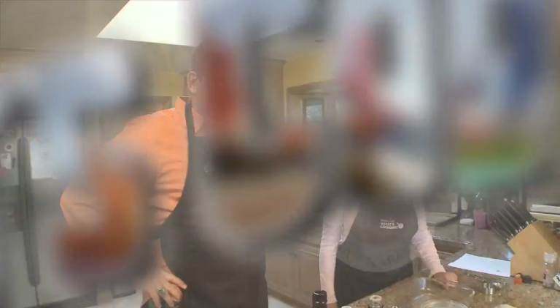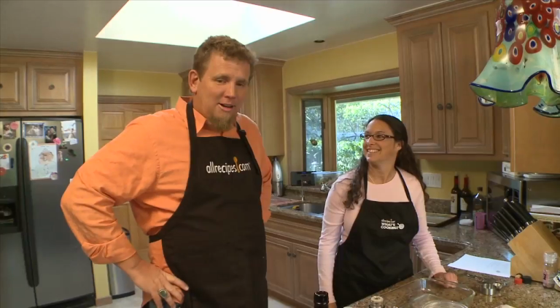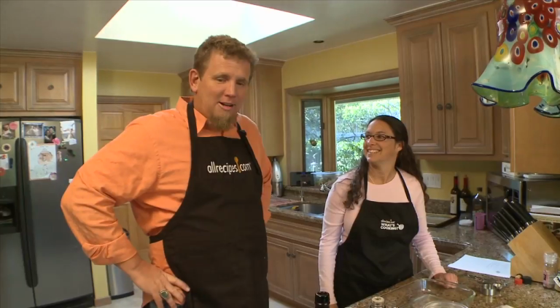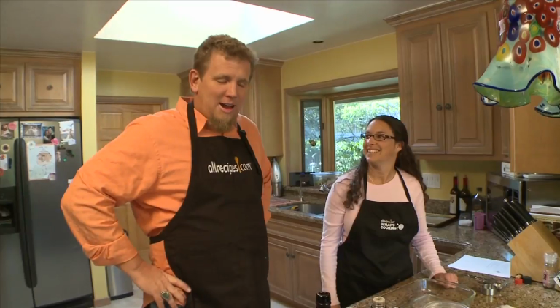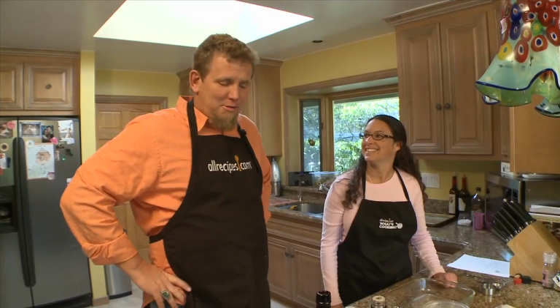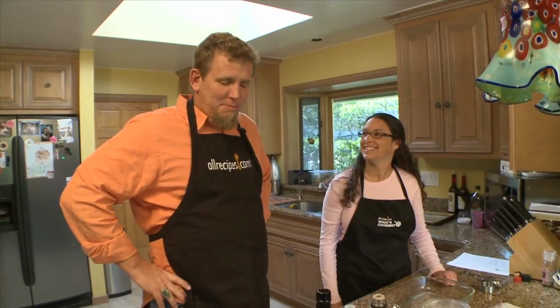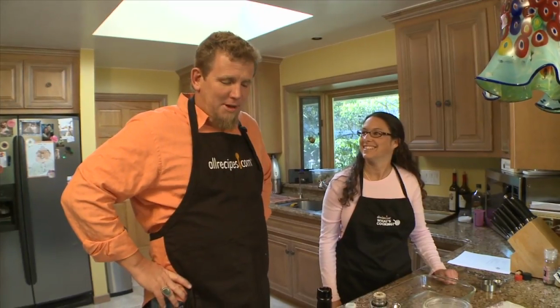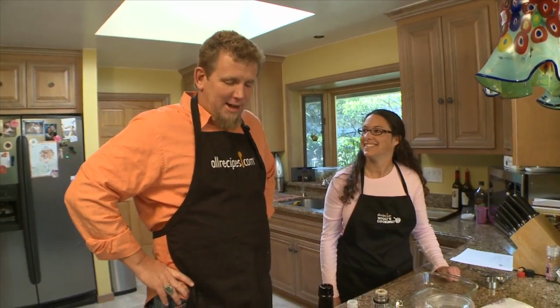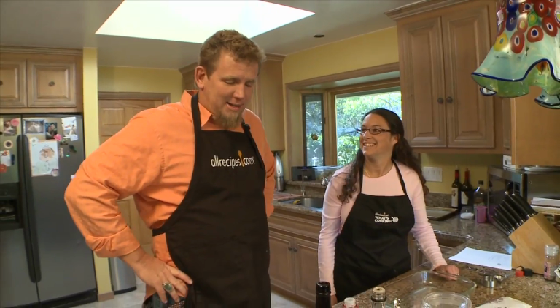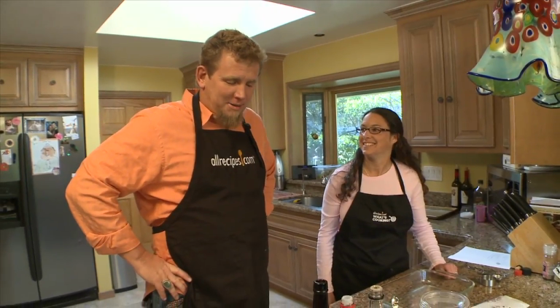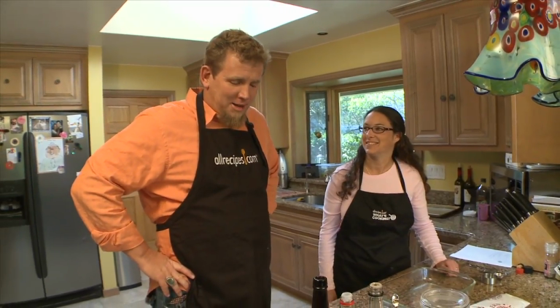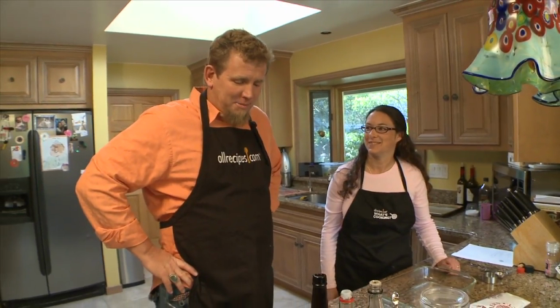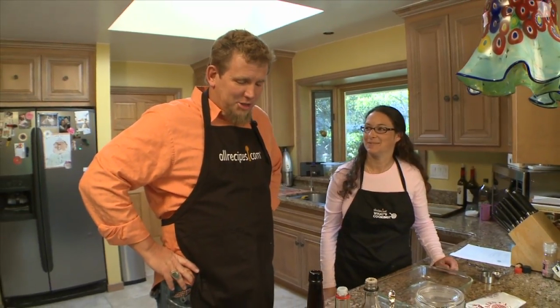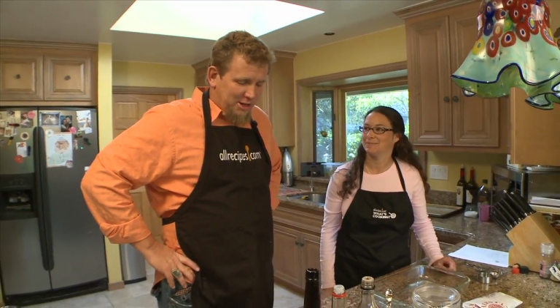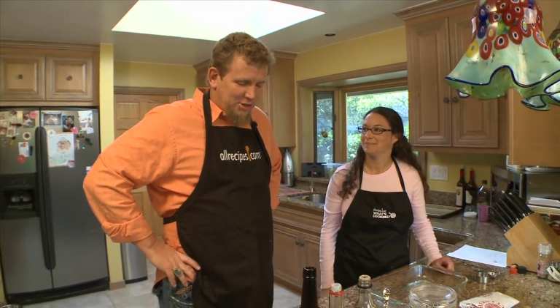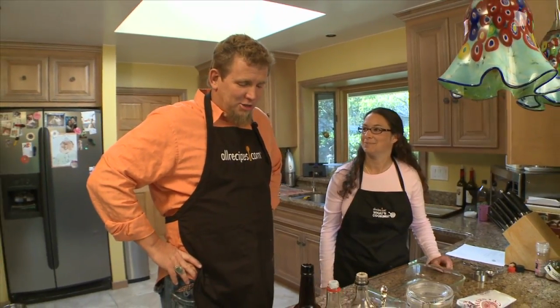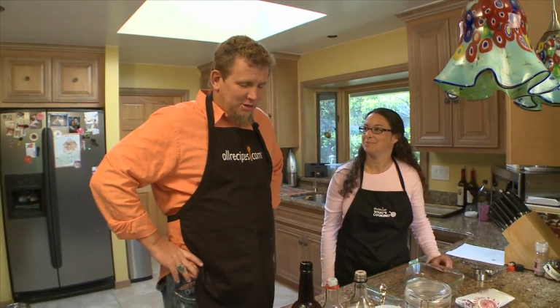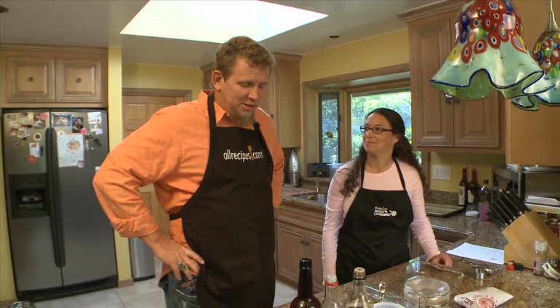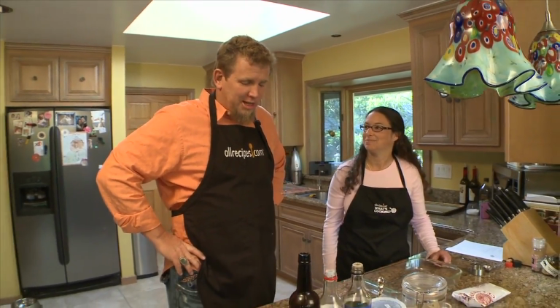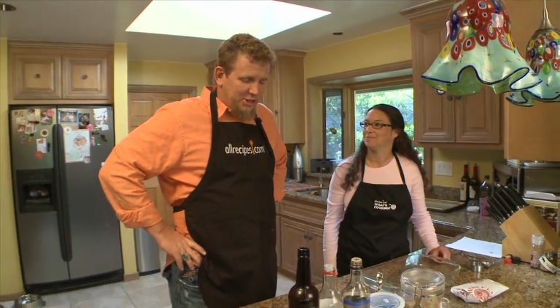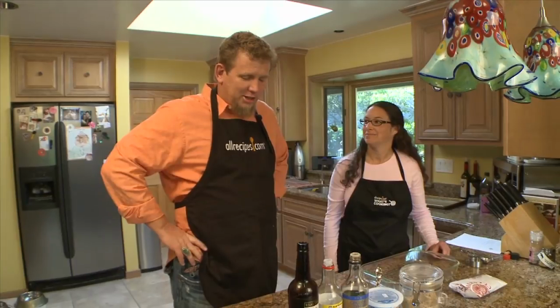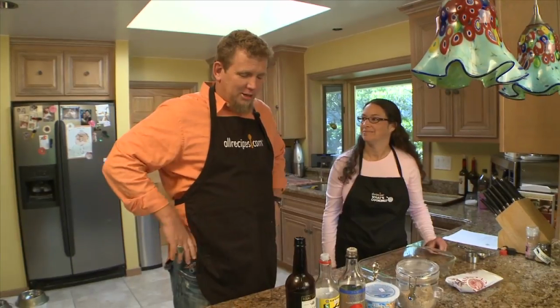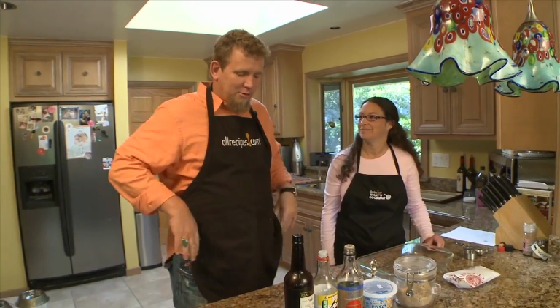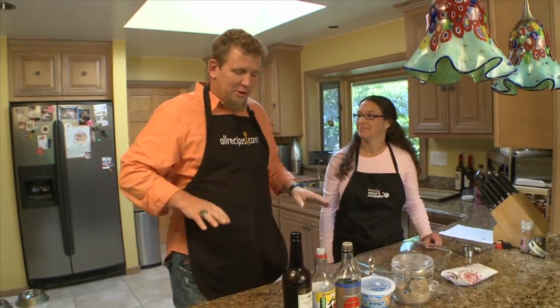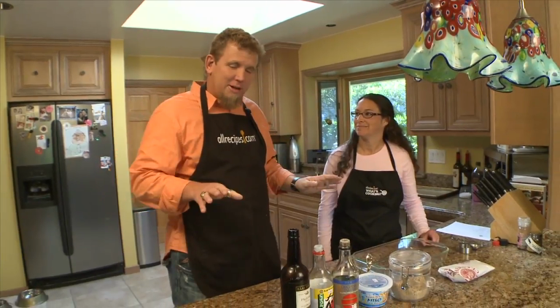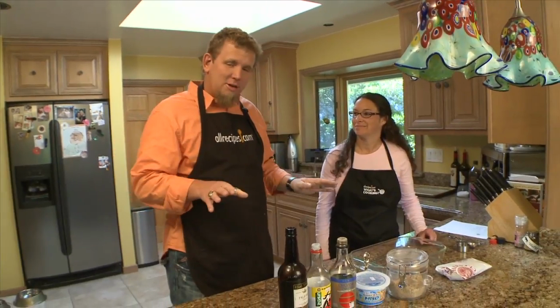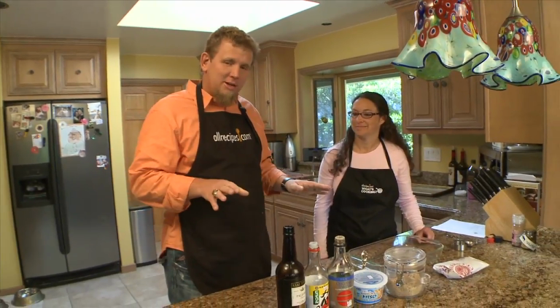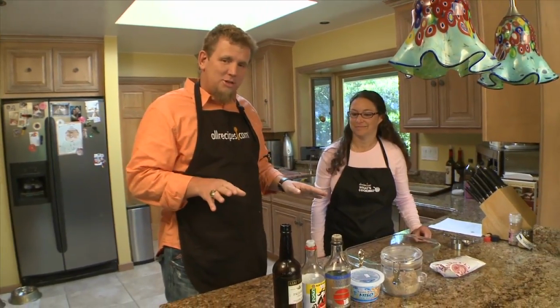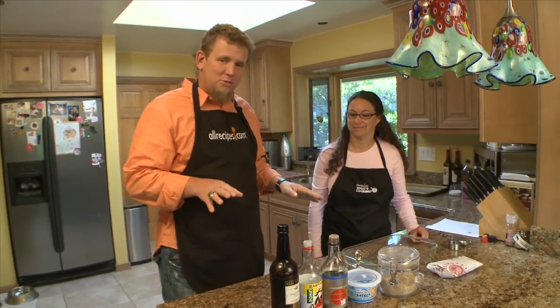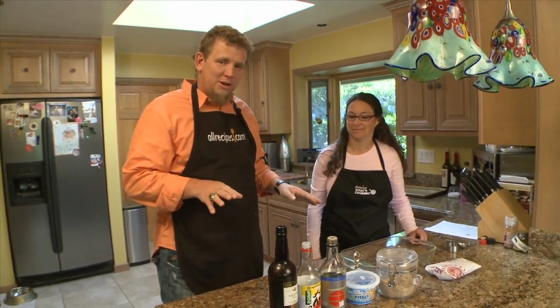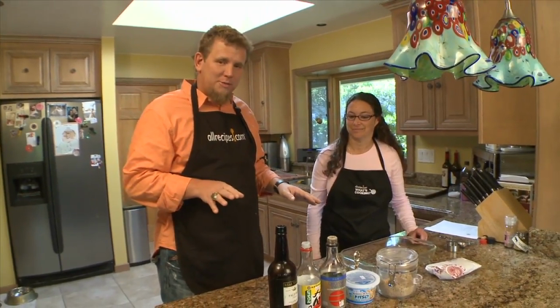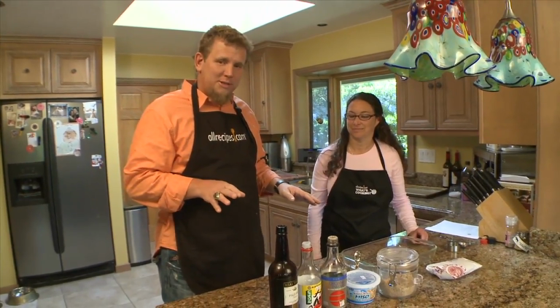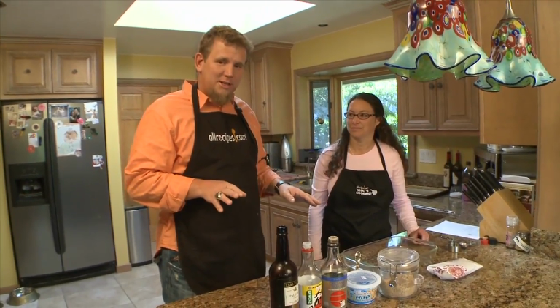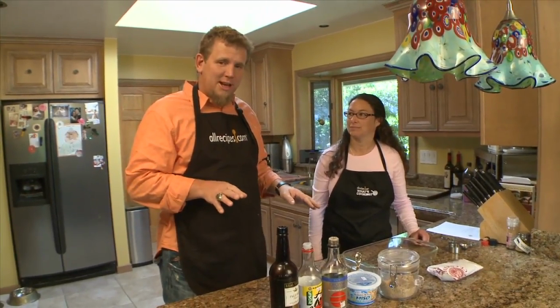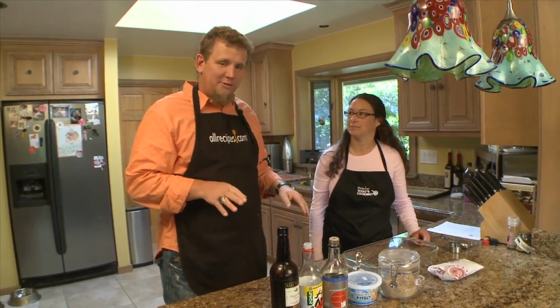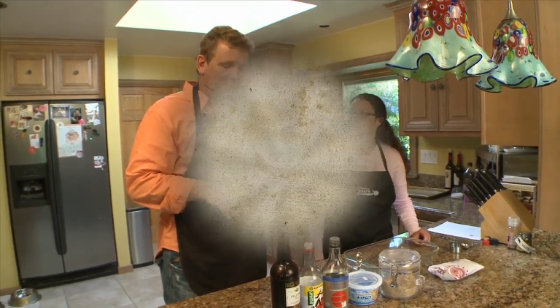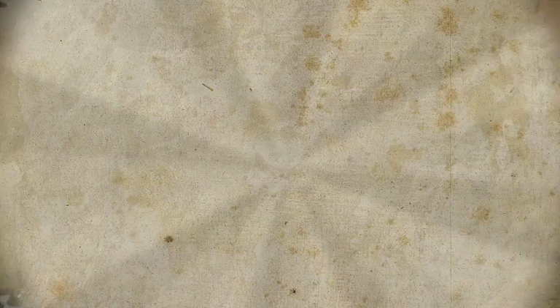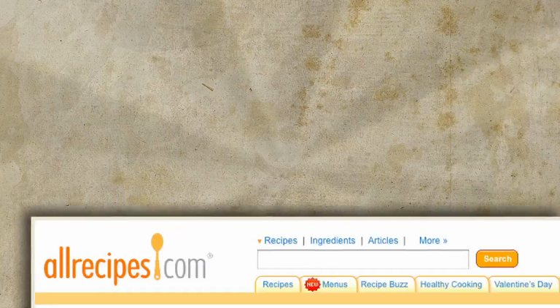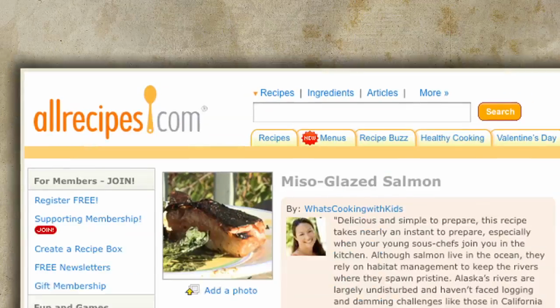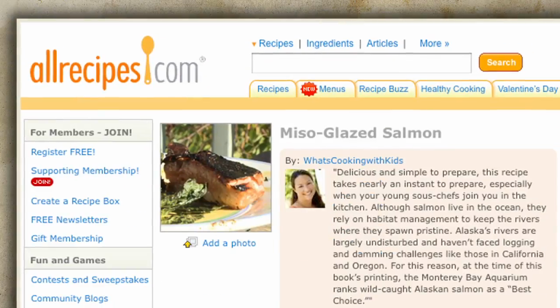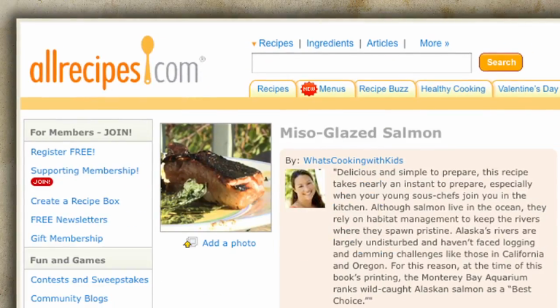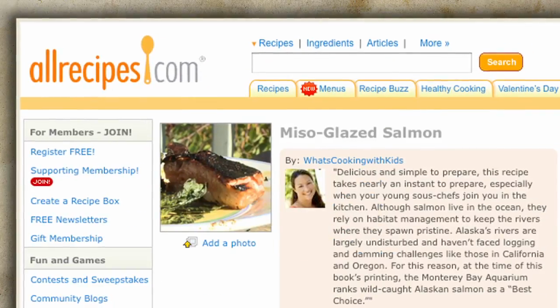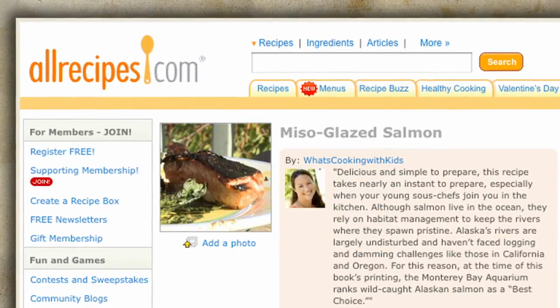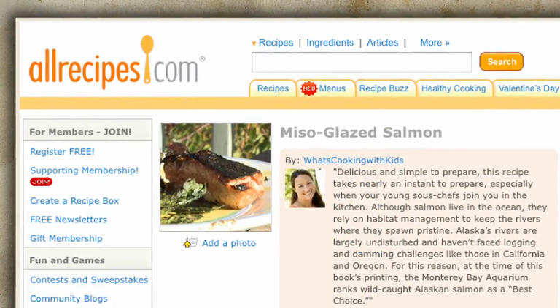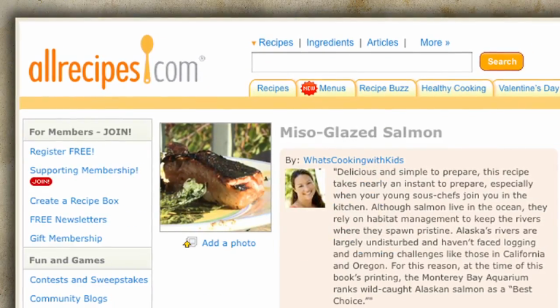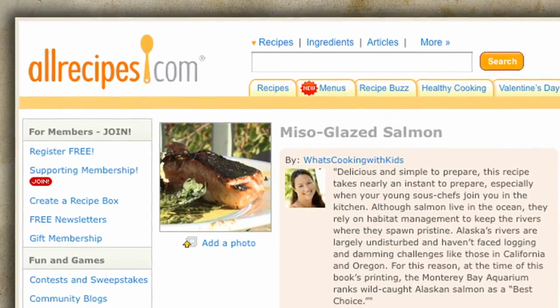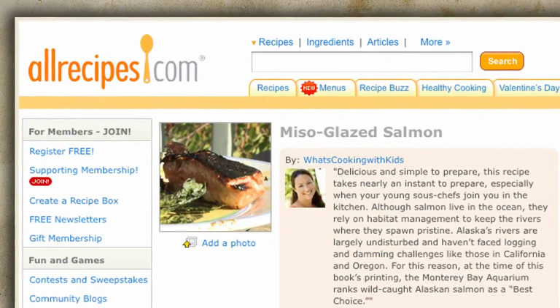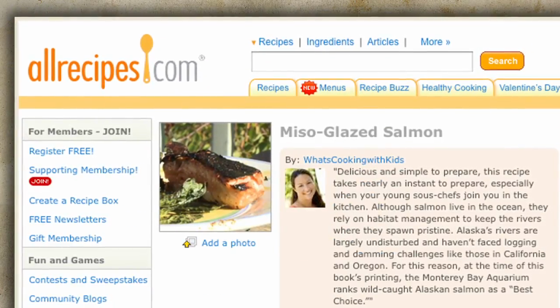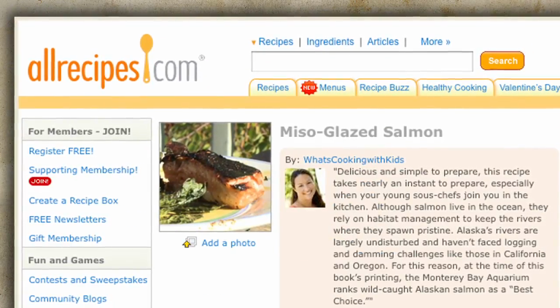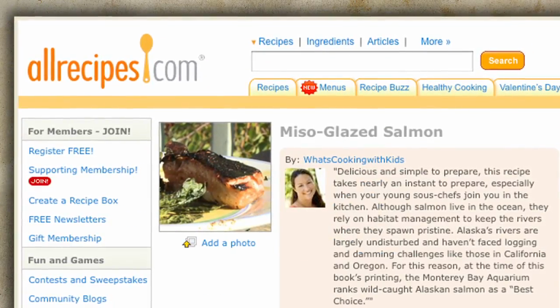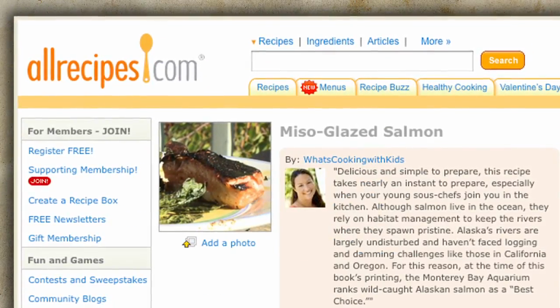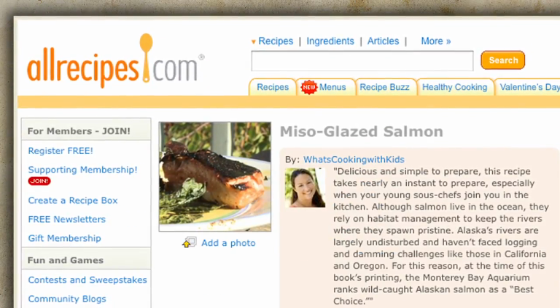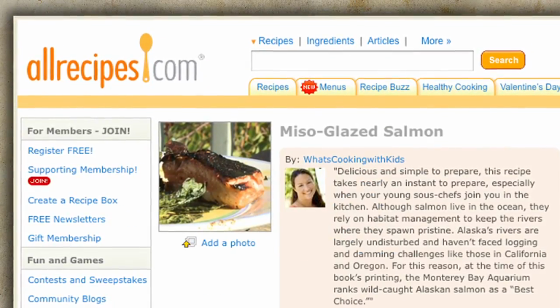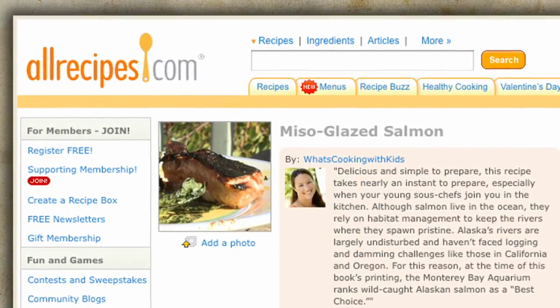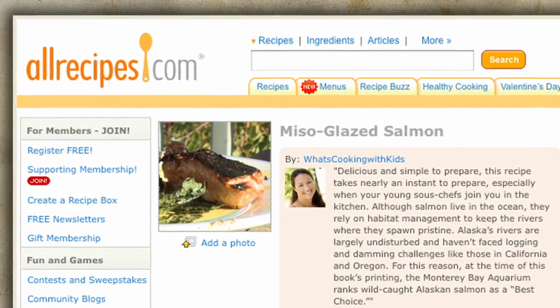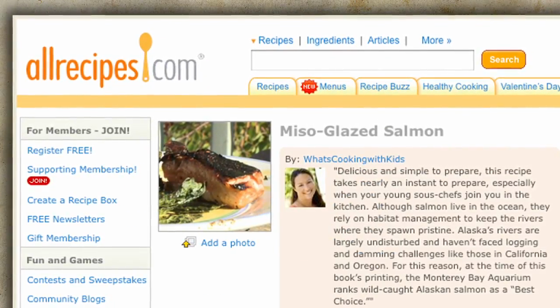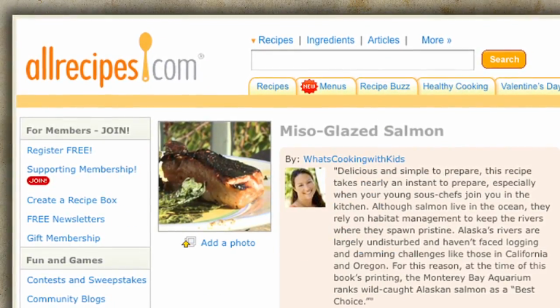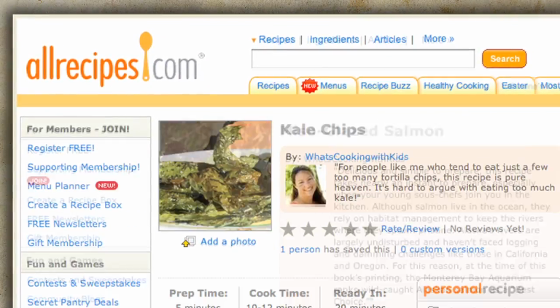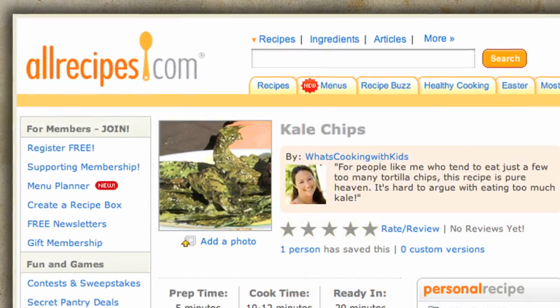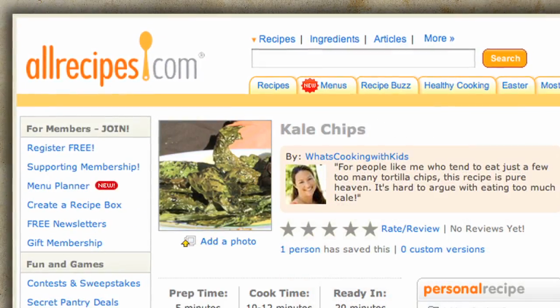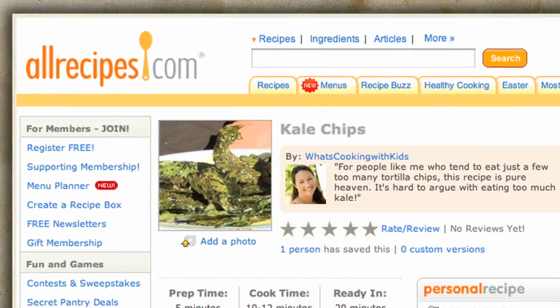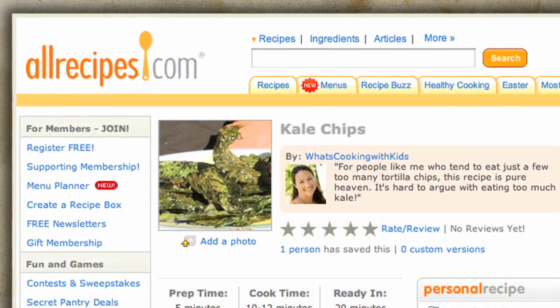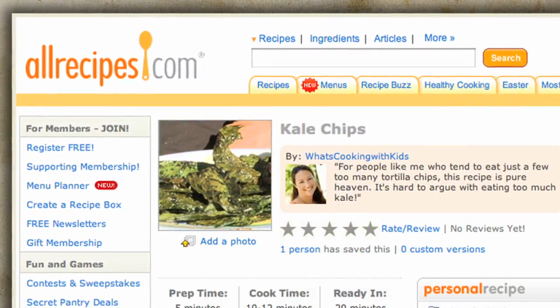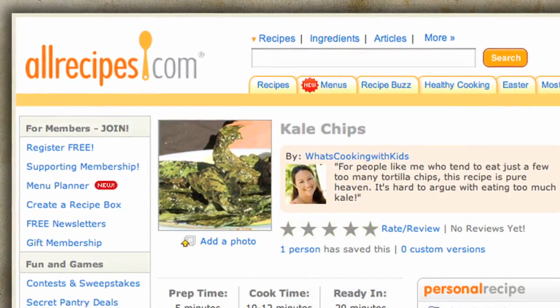We're back in Michelle Stern's kitchen and we're going to be cooking two recipes today from her cookbook: her miso-glazed salmon and her kale chips — healthy chips made from kale. So let's get started.